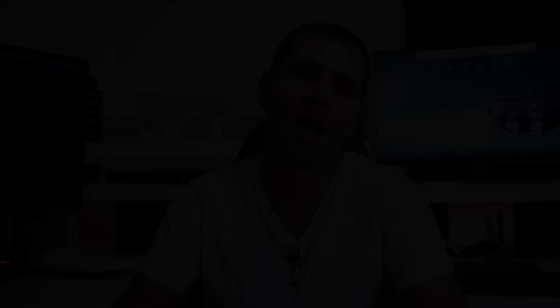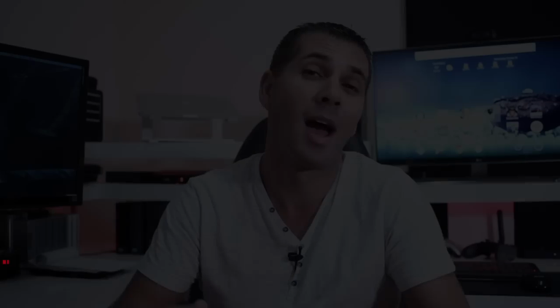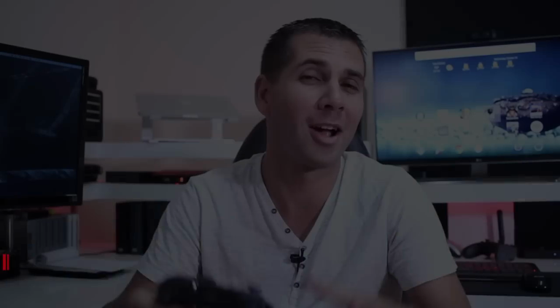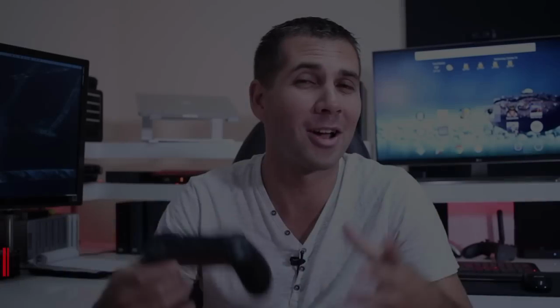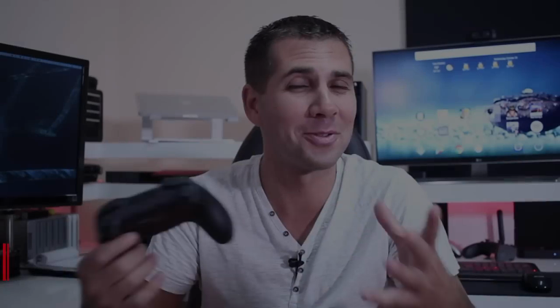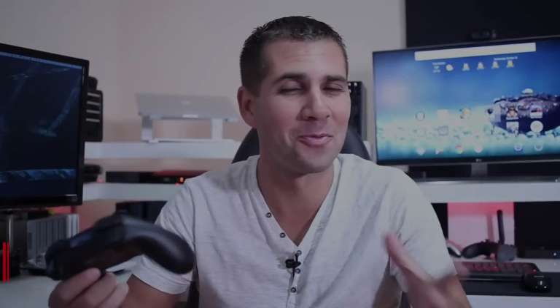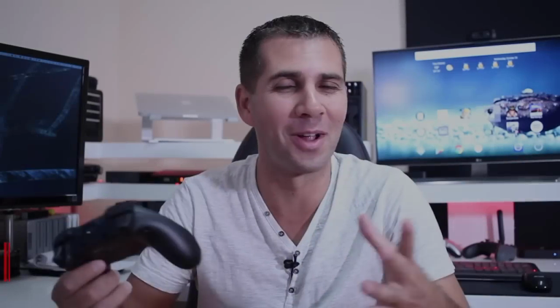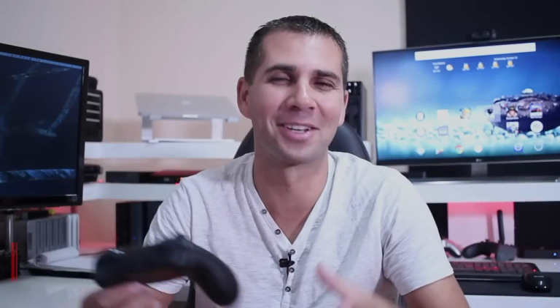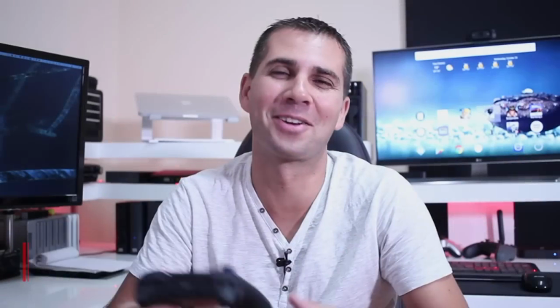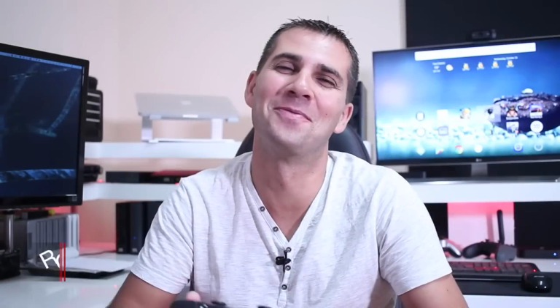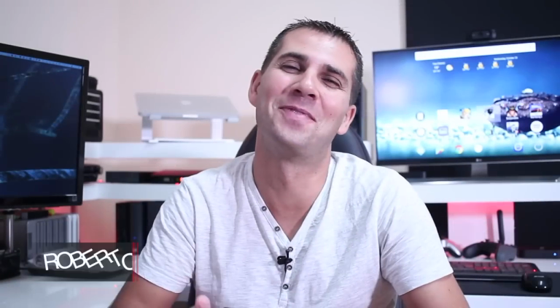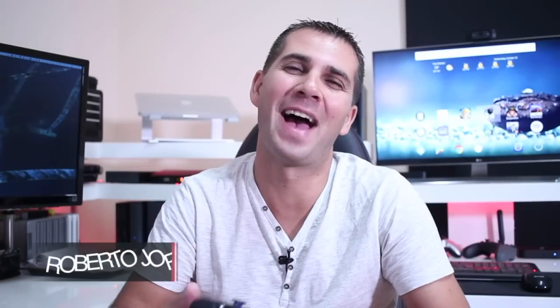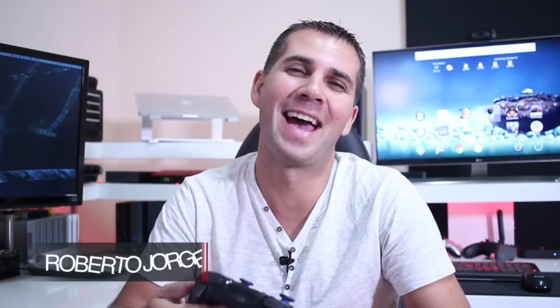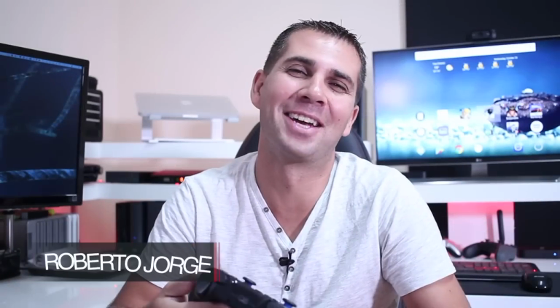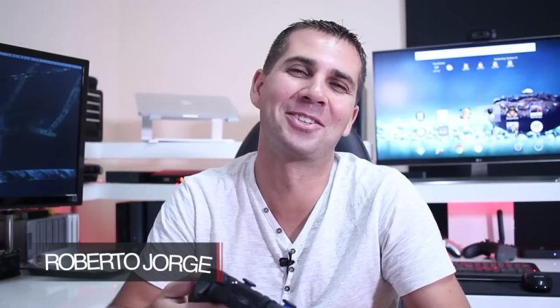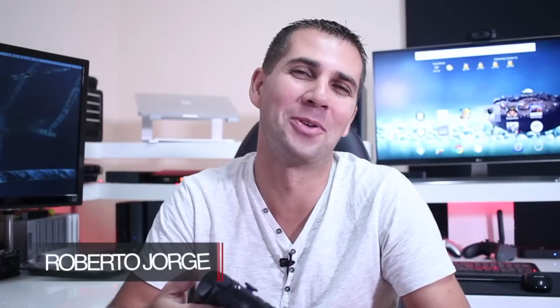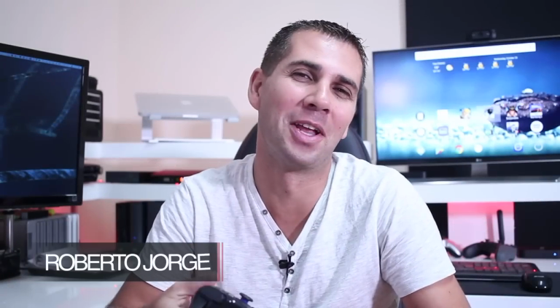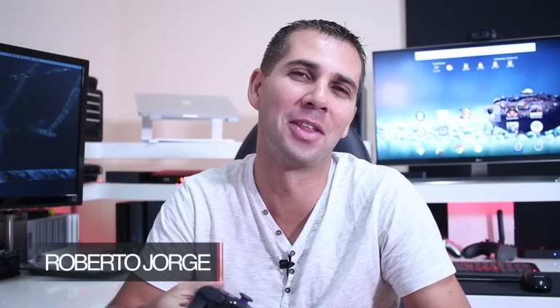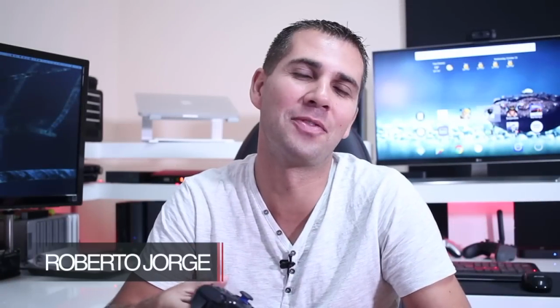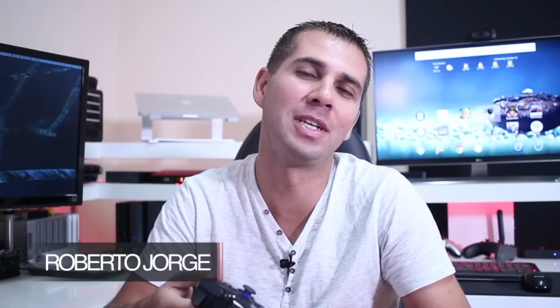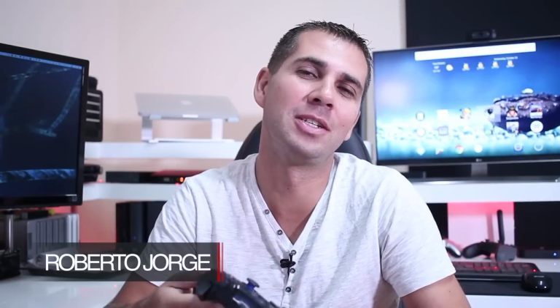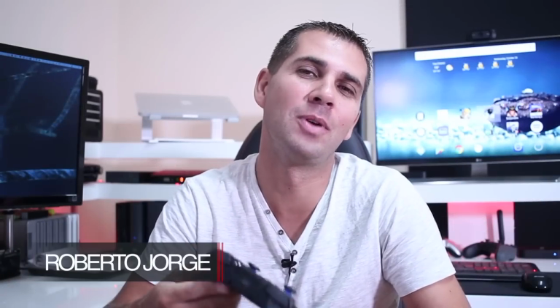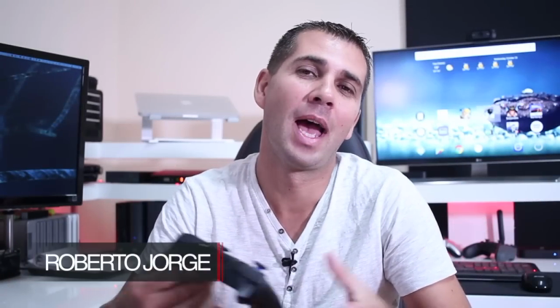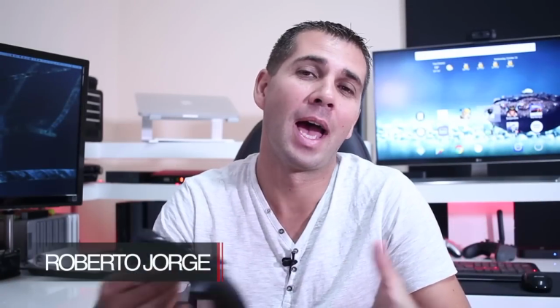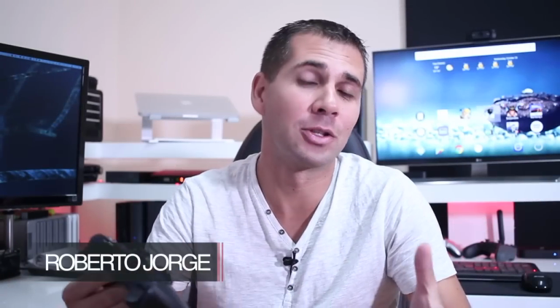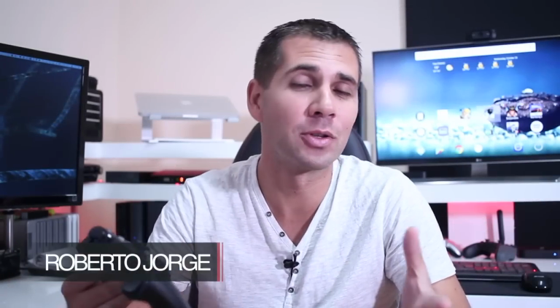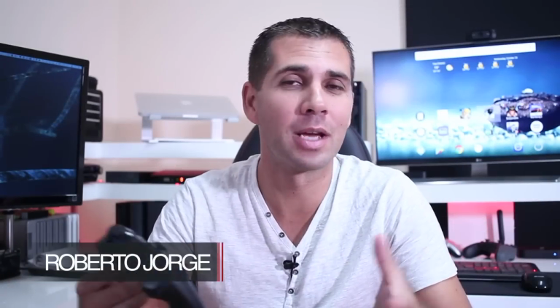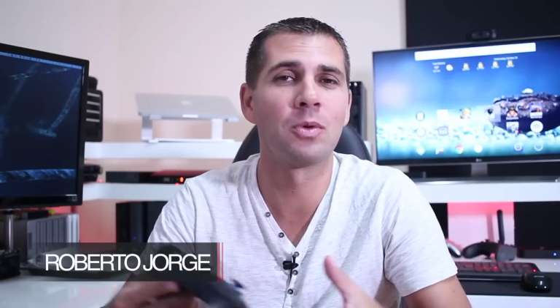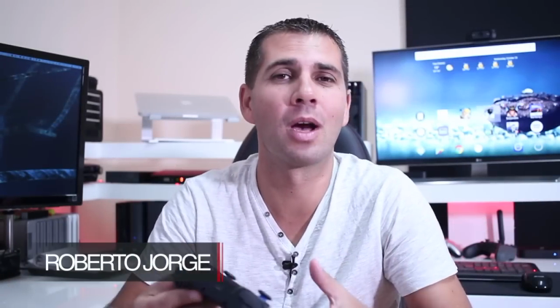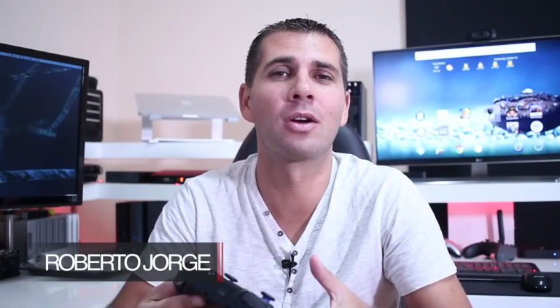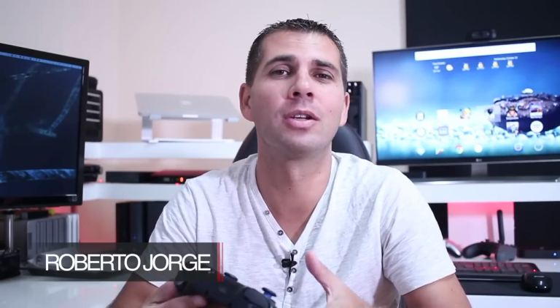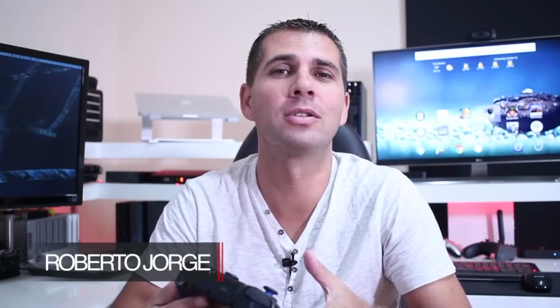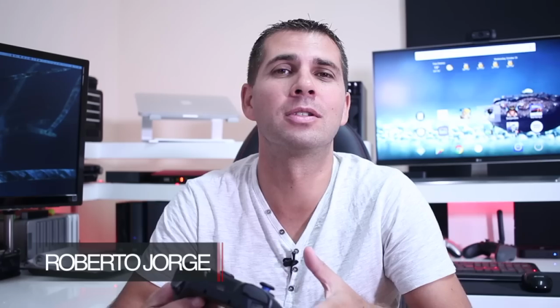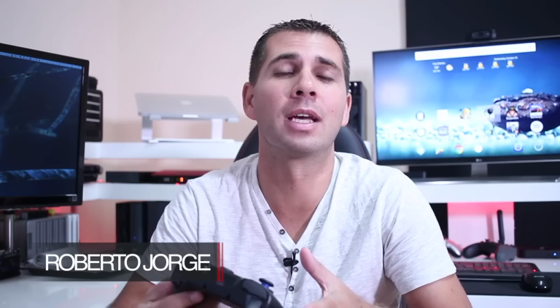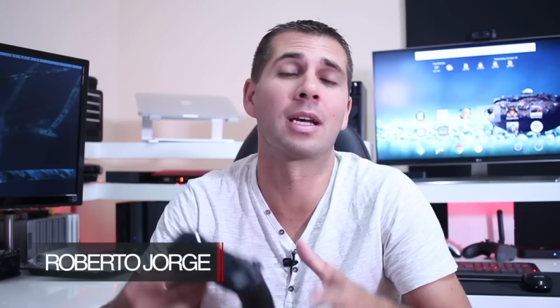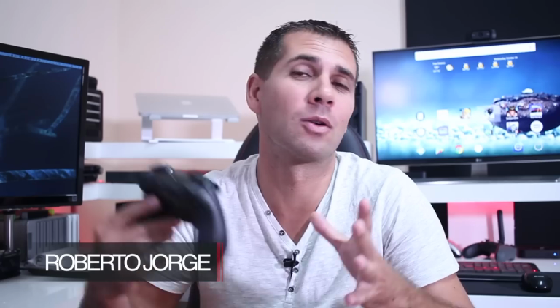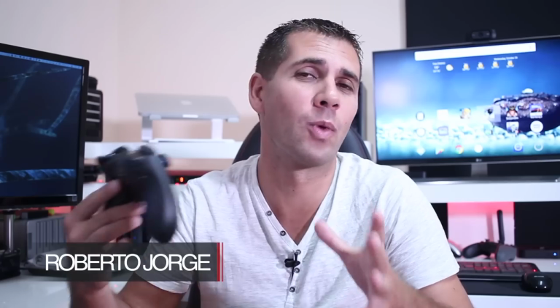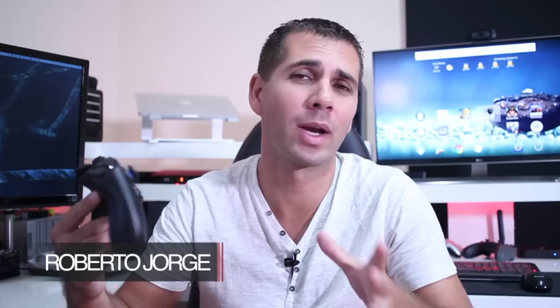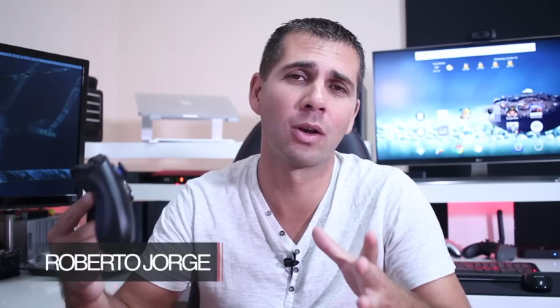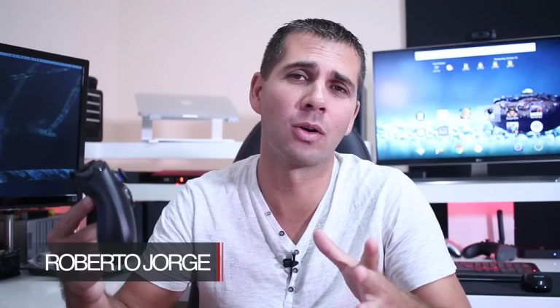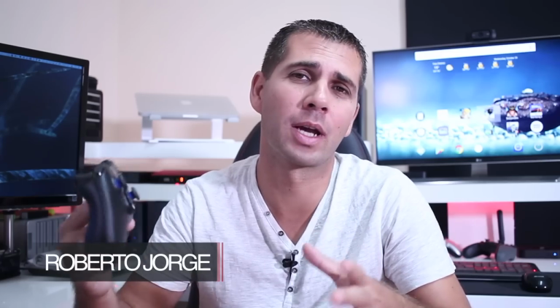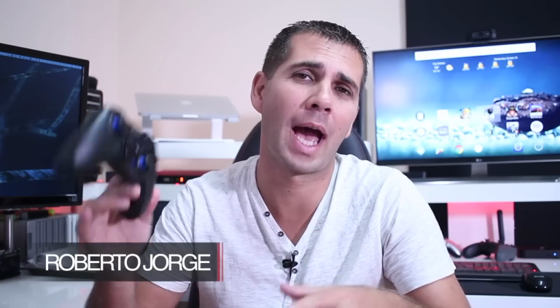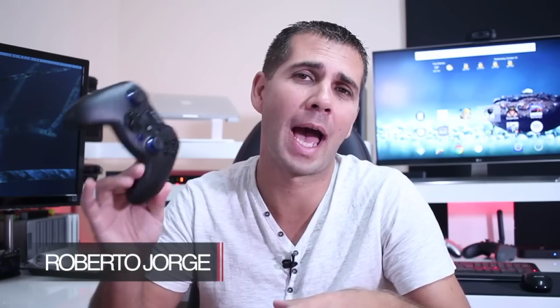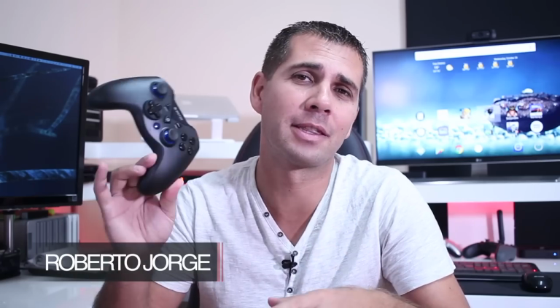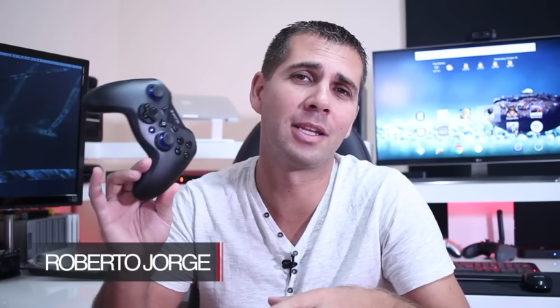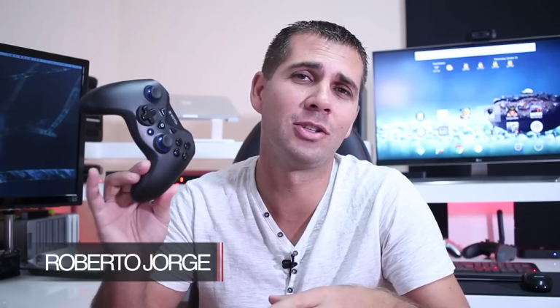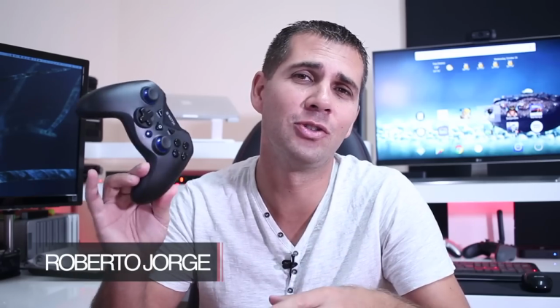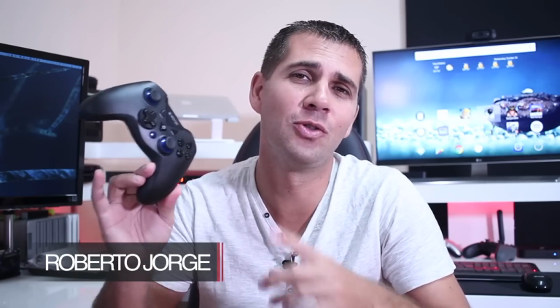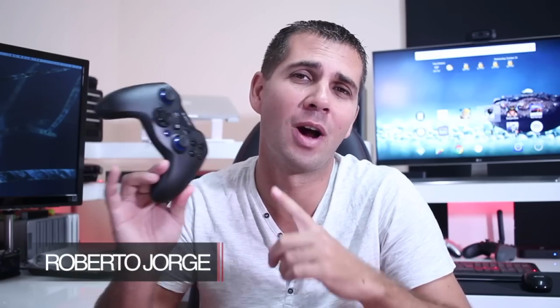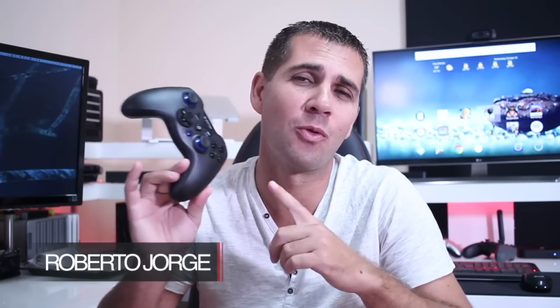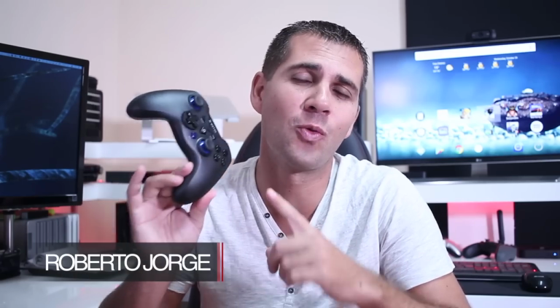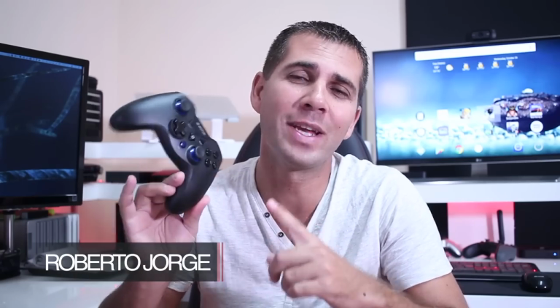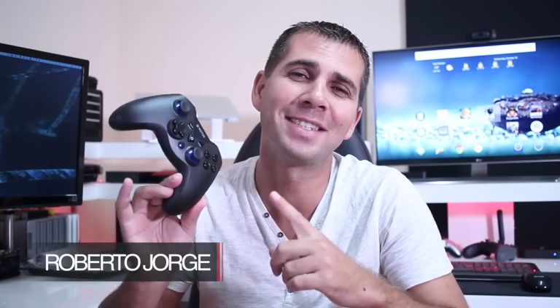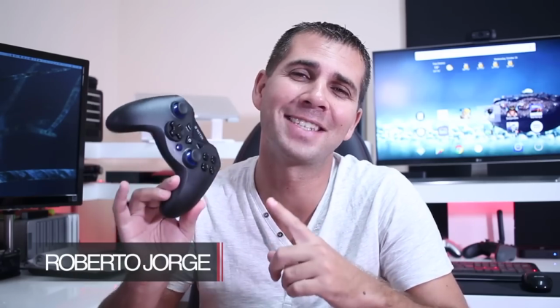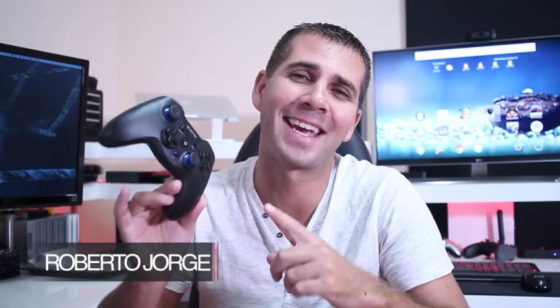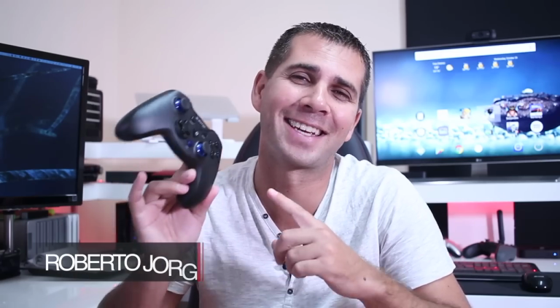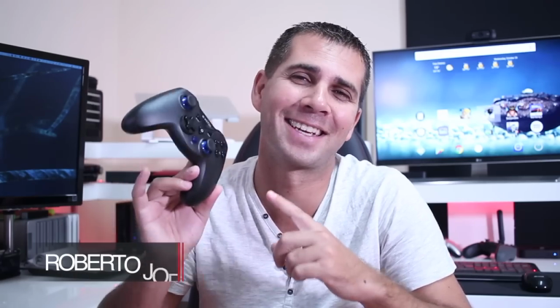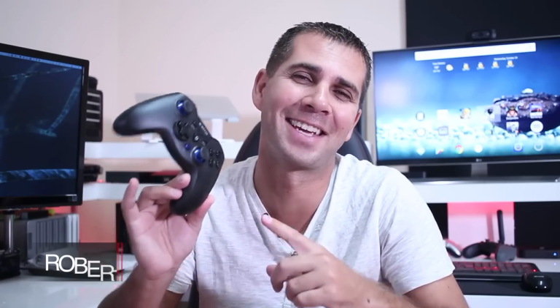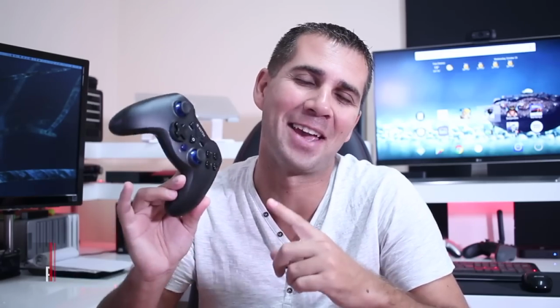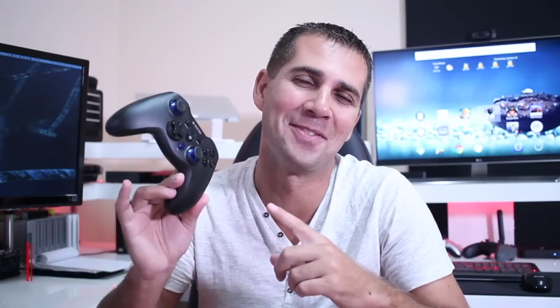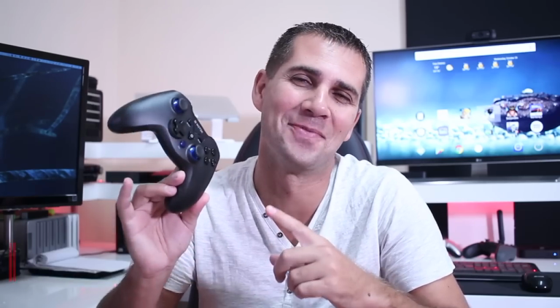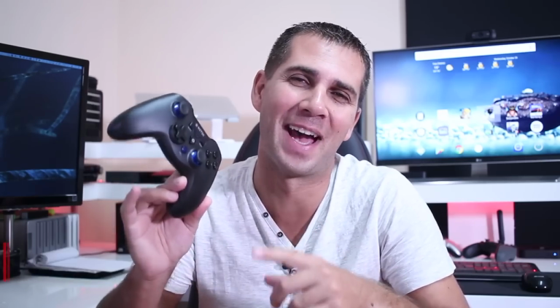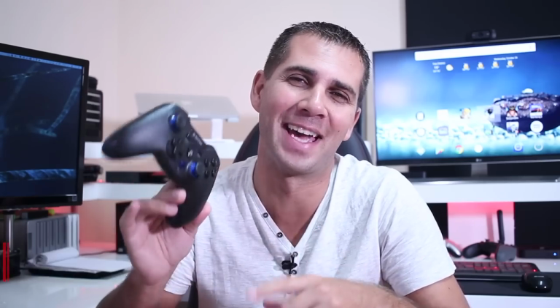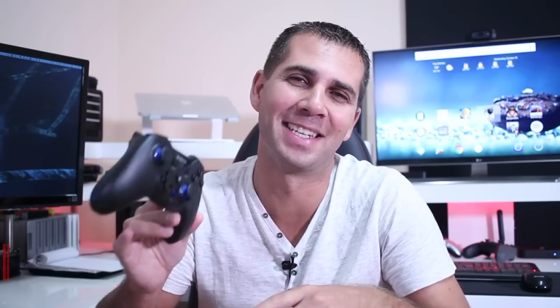Hey guys, welcome back to another video. Today we are going to take a quick look at the new Wetech Gamepad.